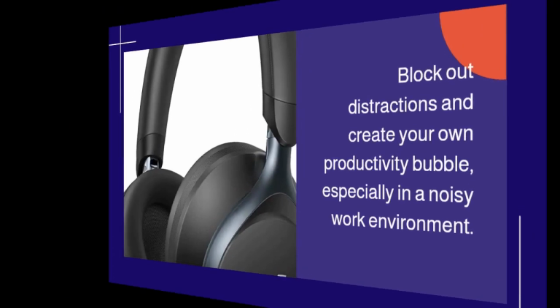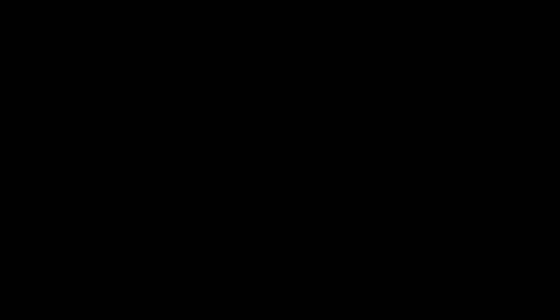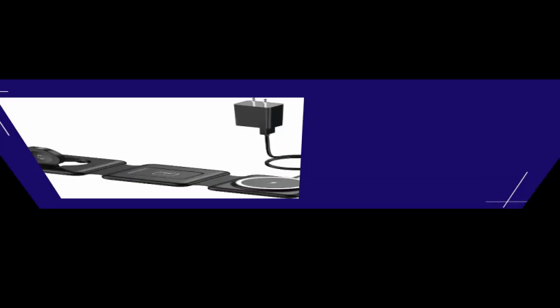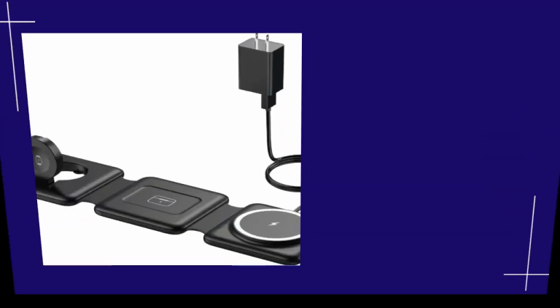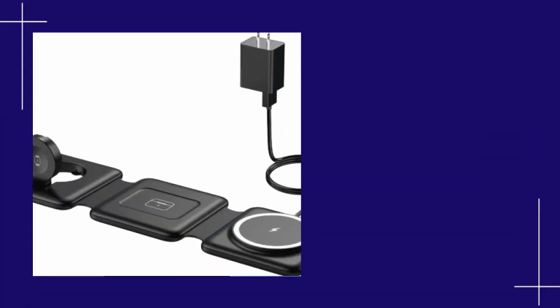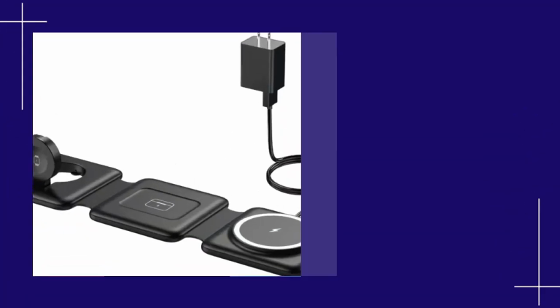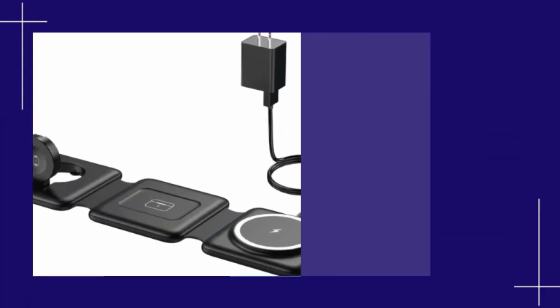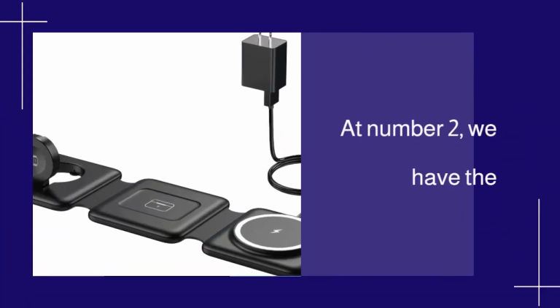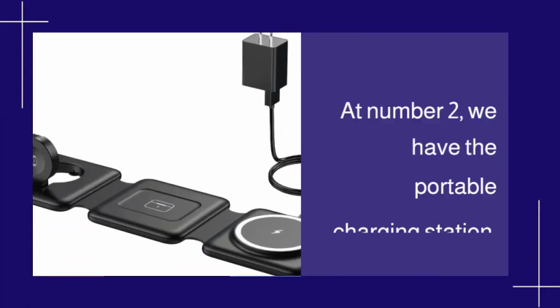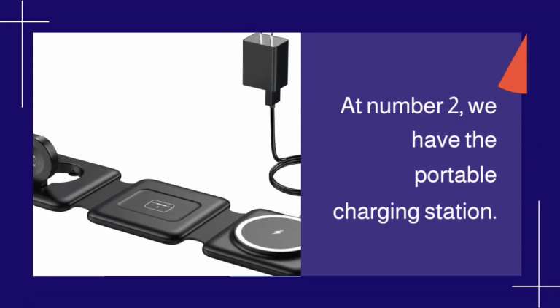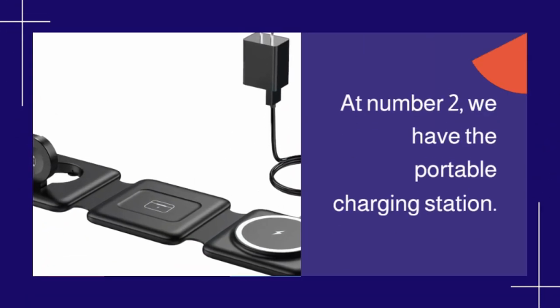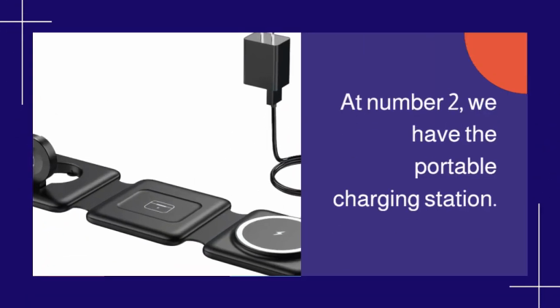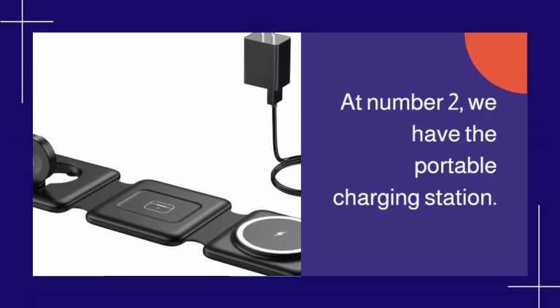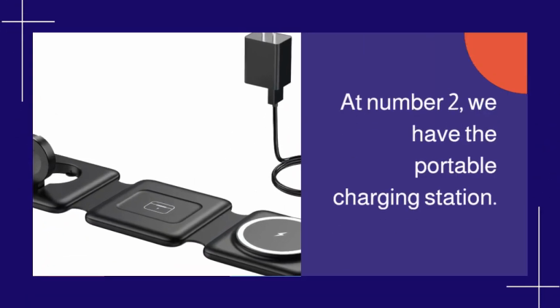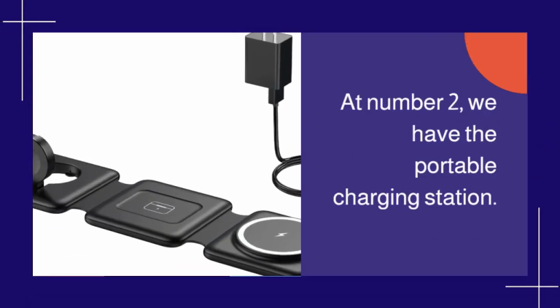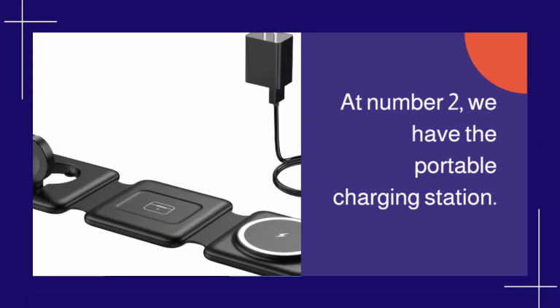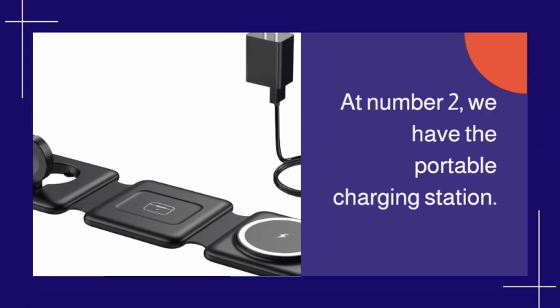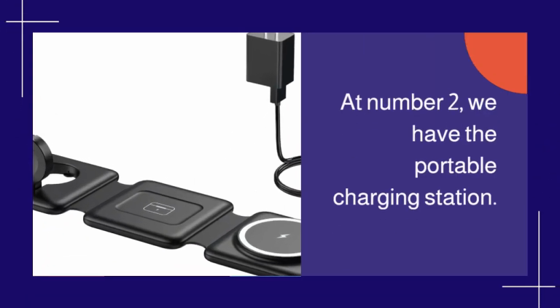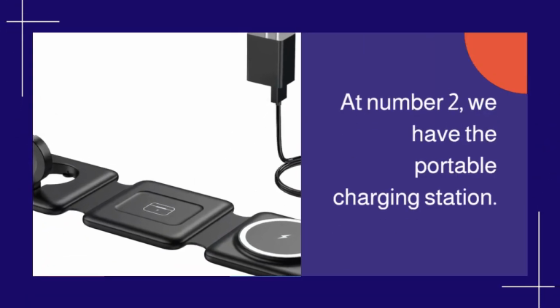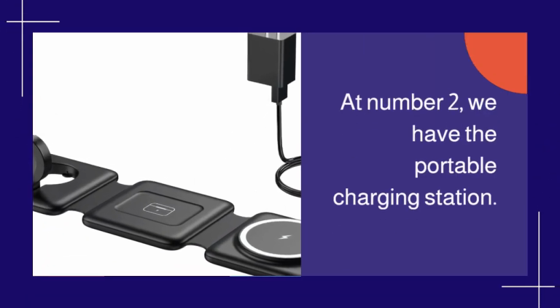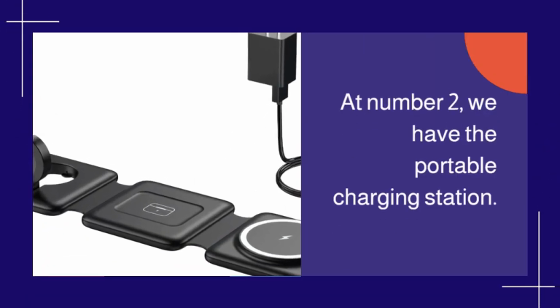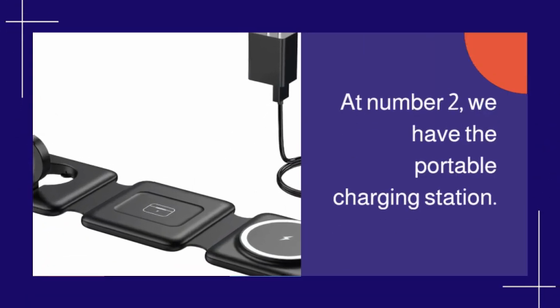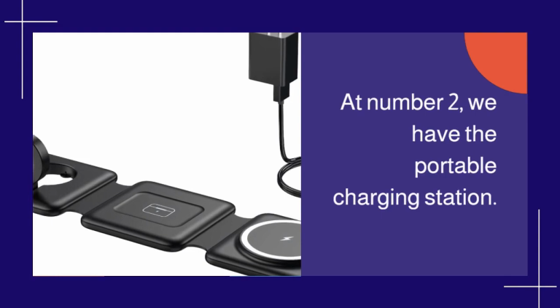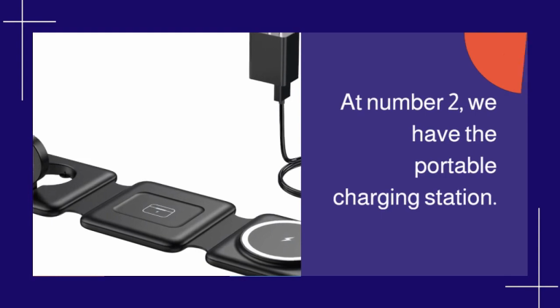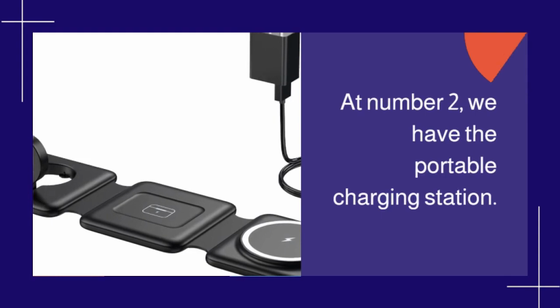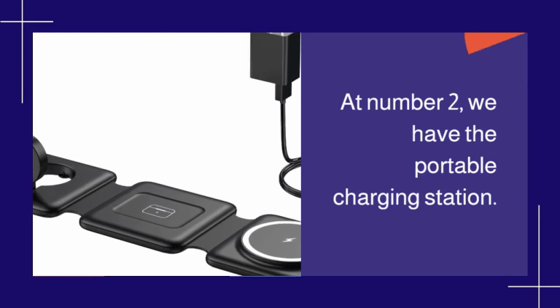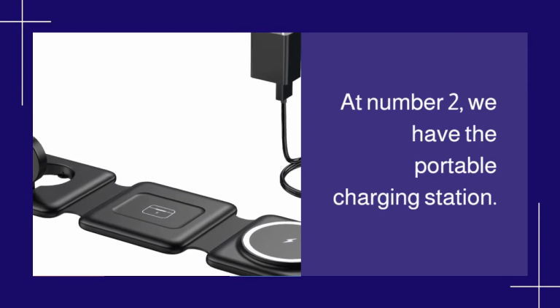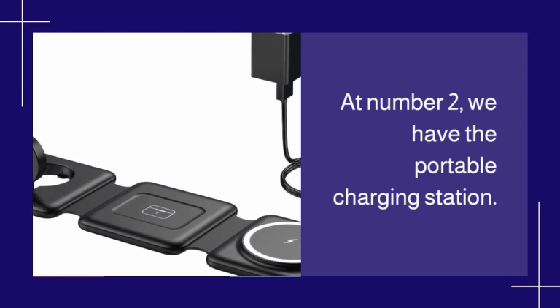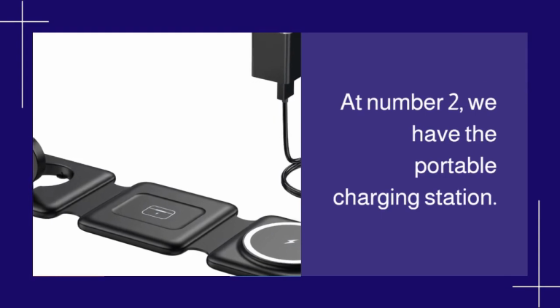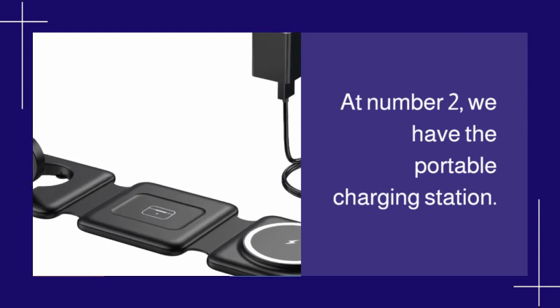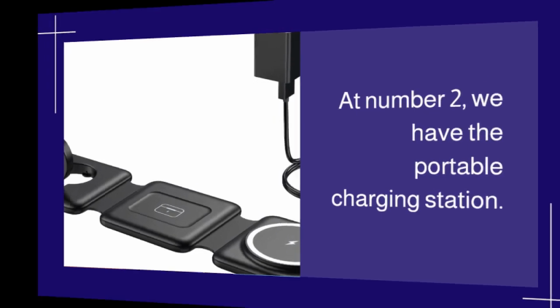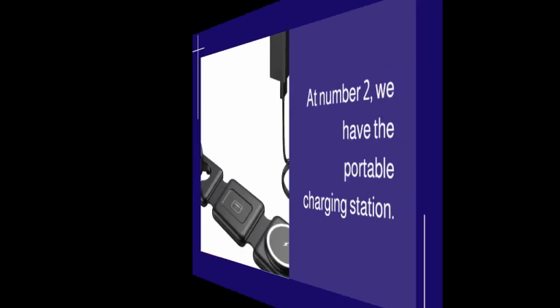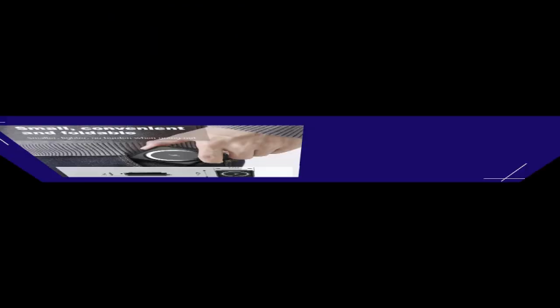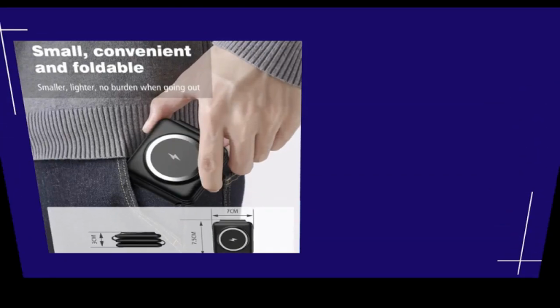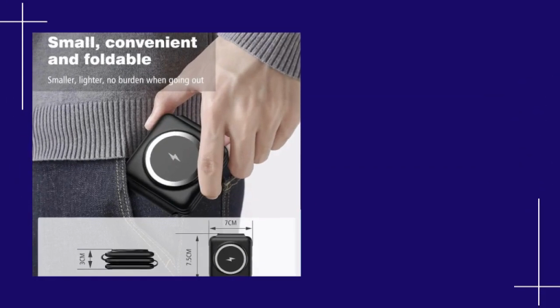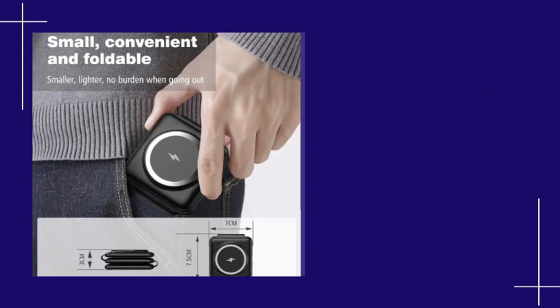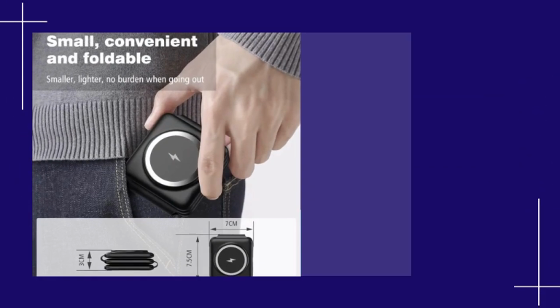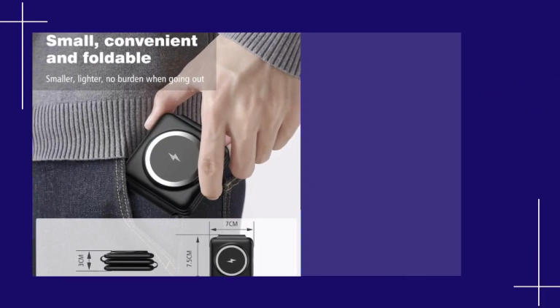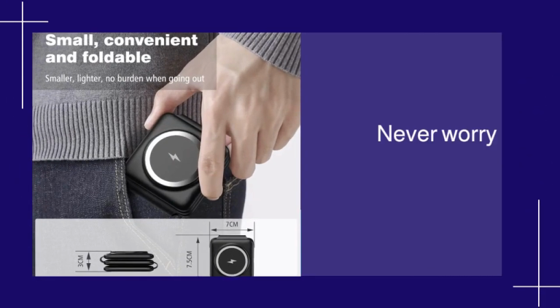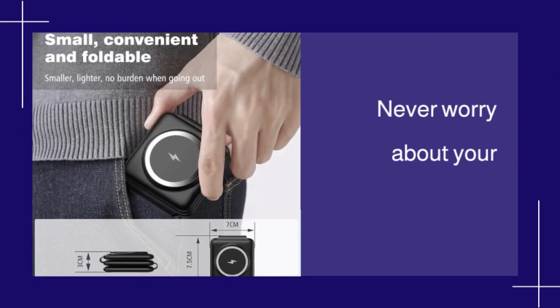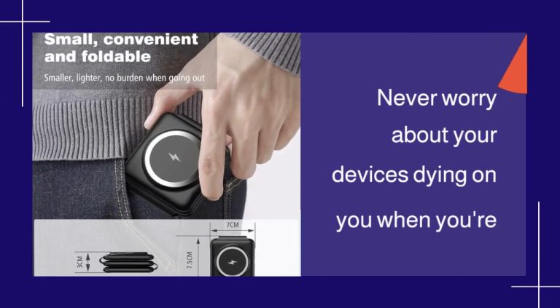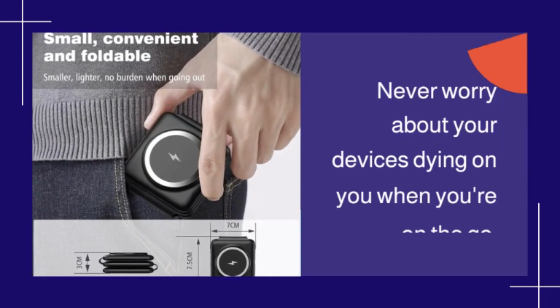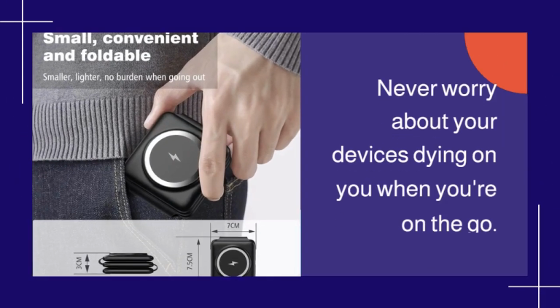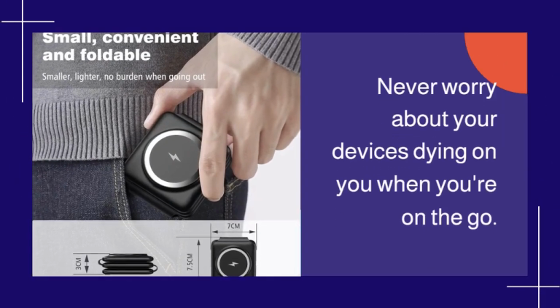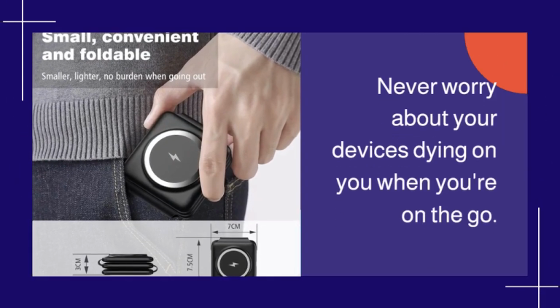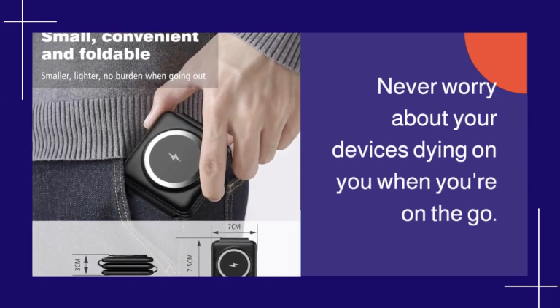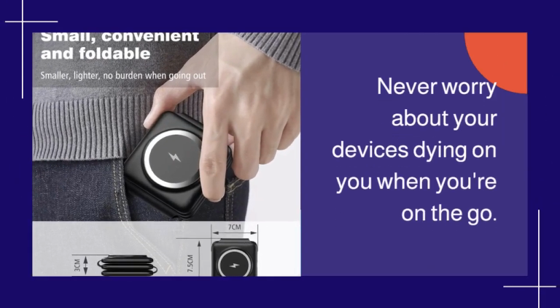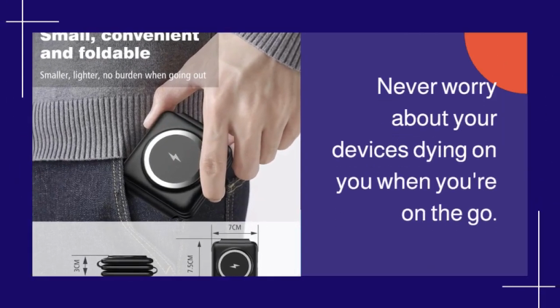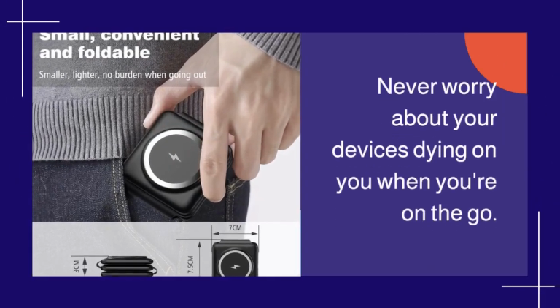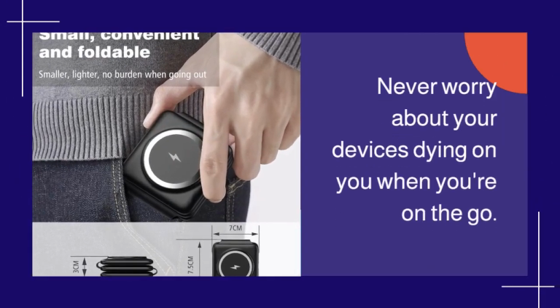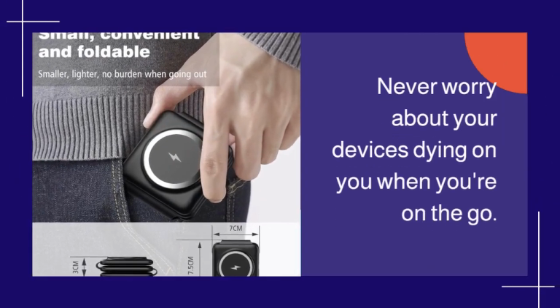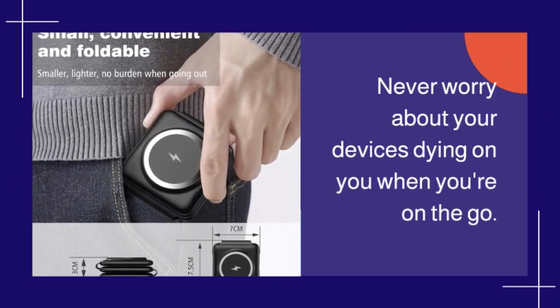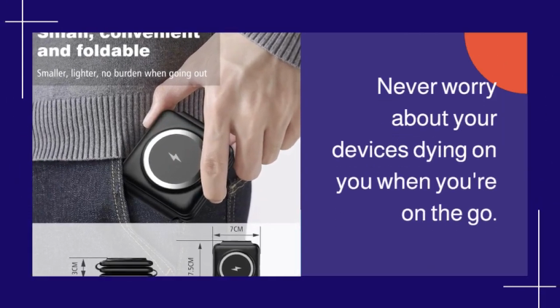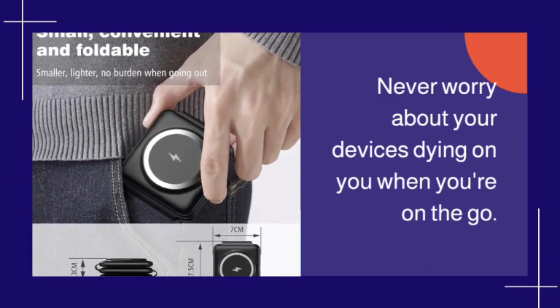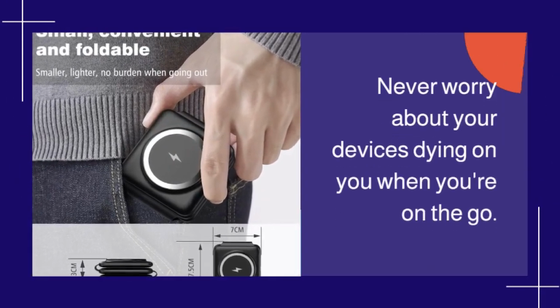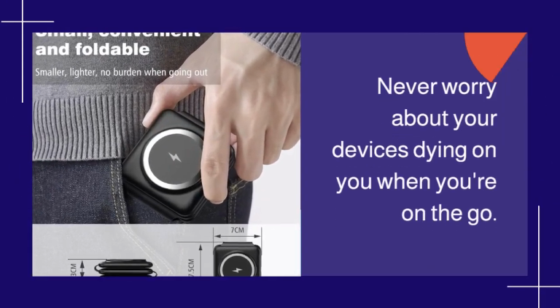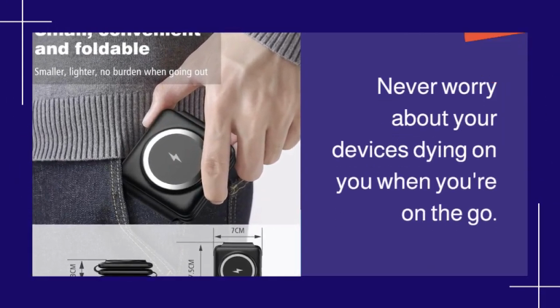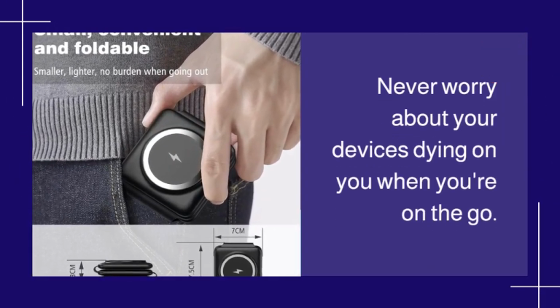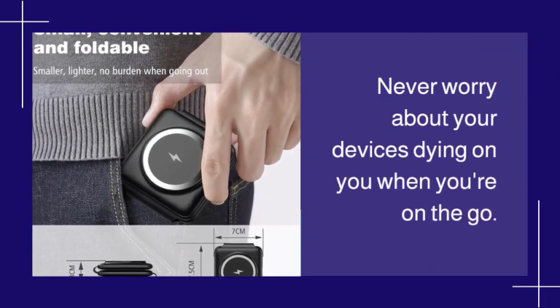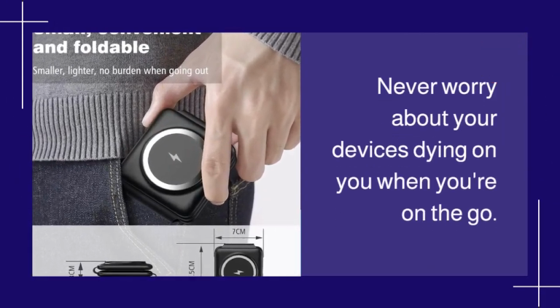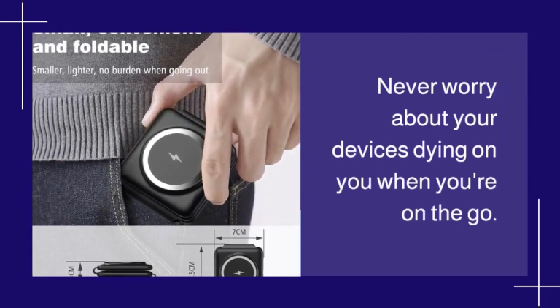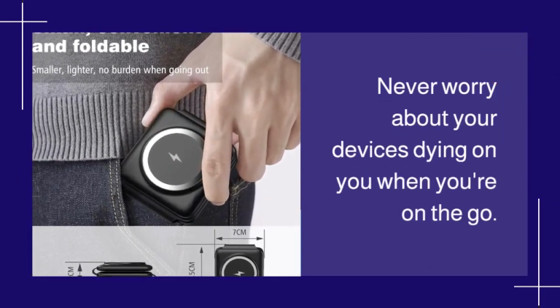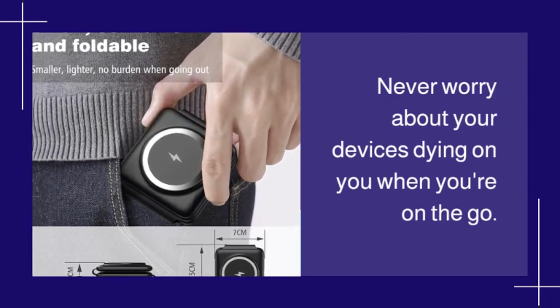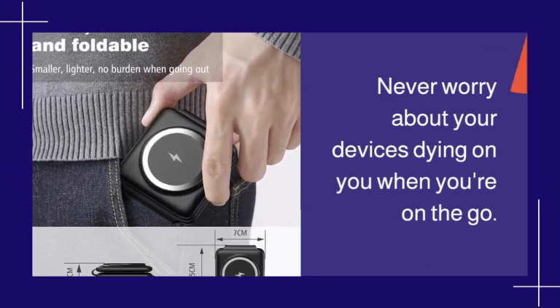At number 2, we have the Portable Charging Station. Never worry about your devices dying on you when you're on the go.